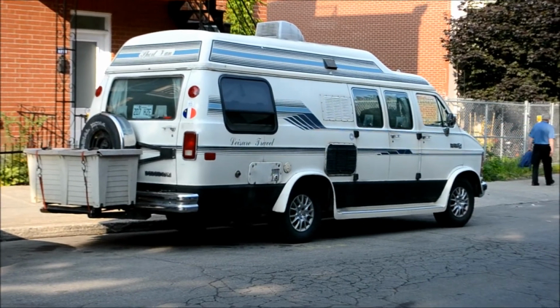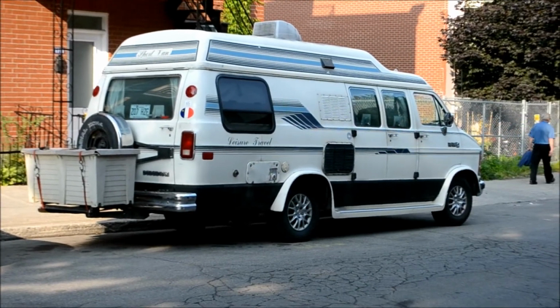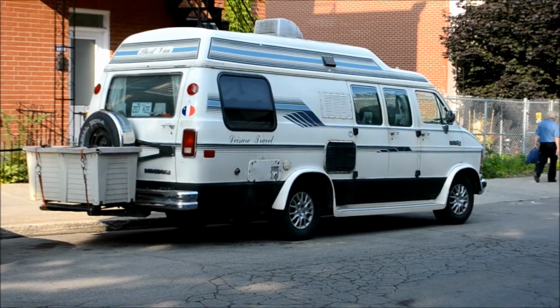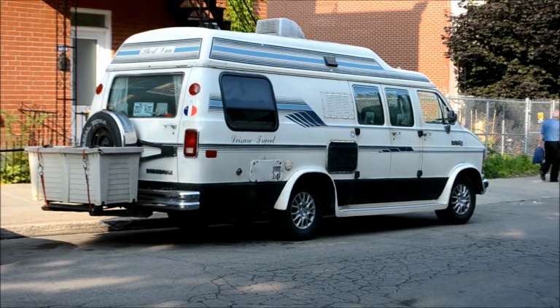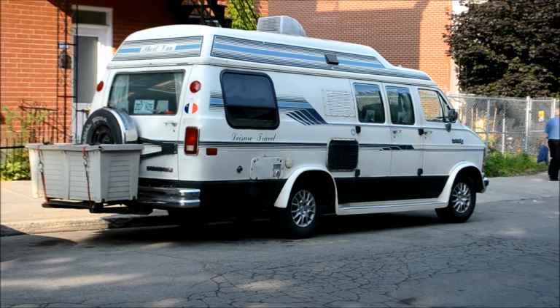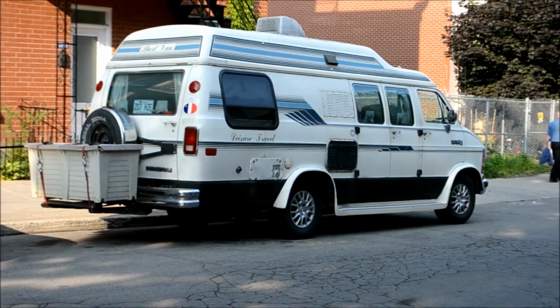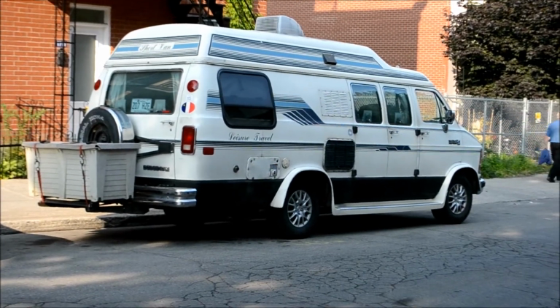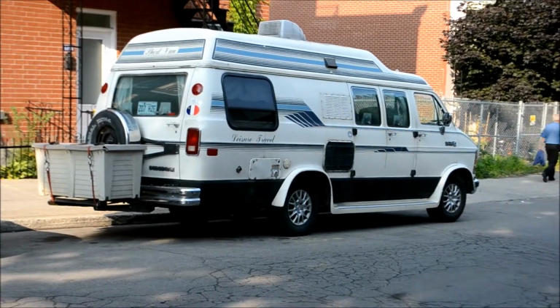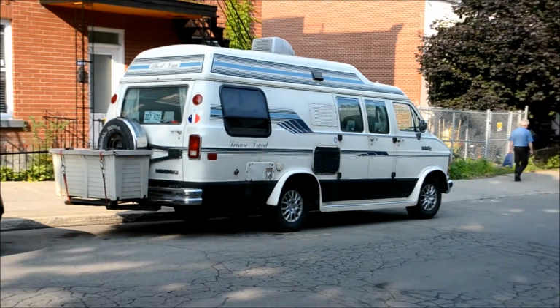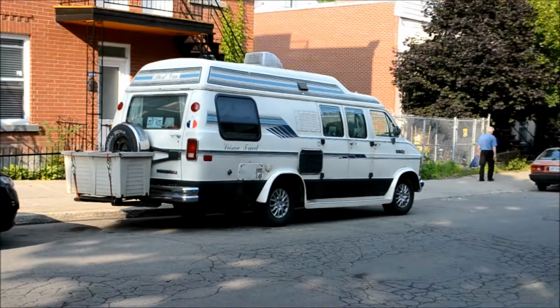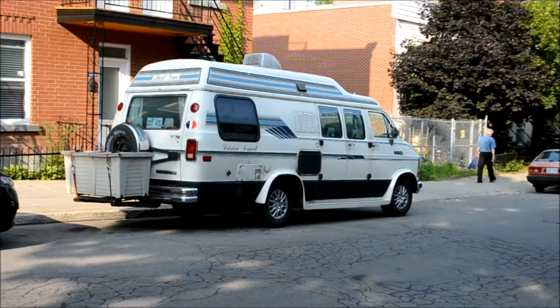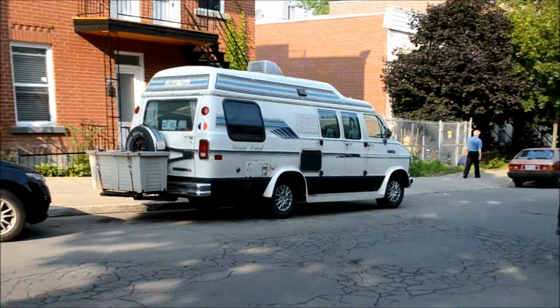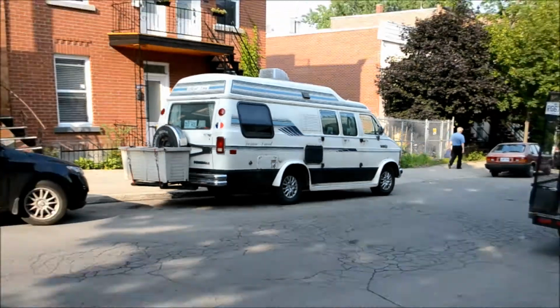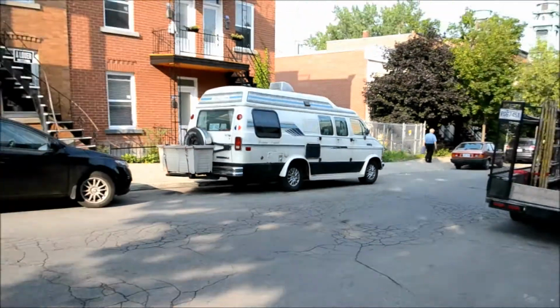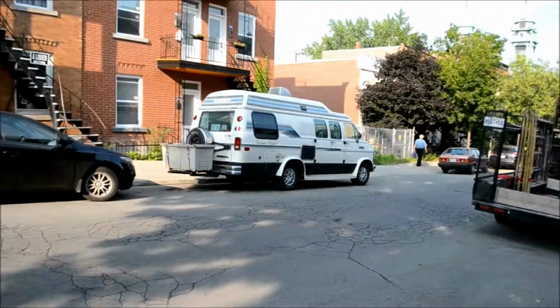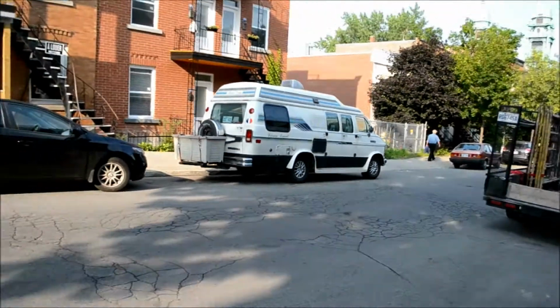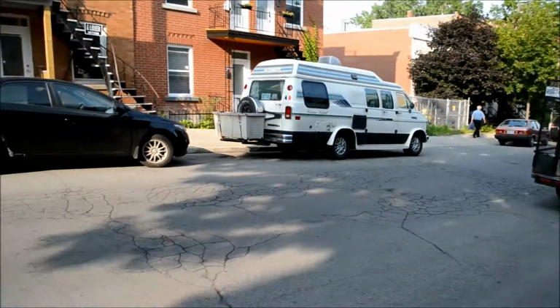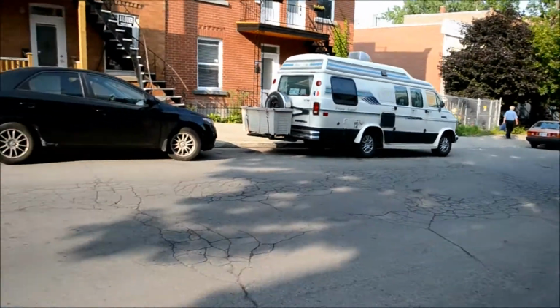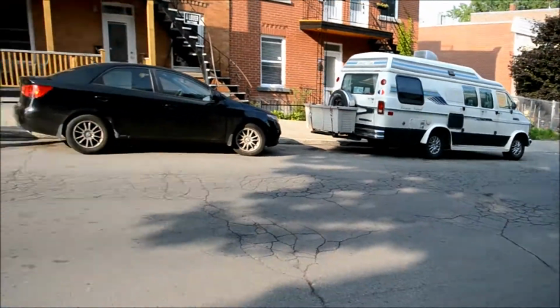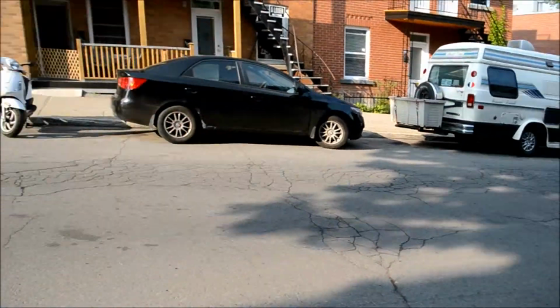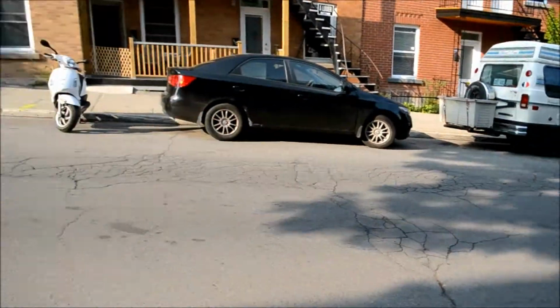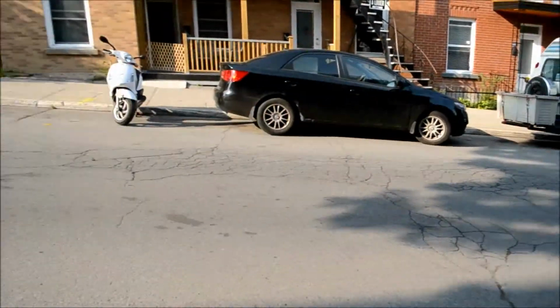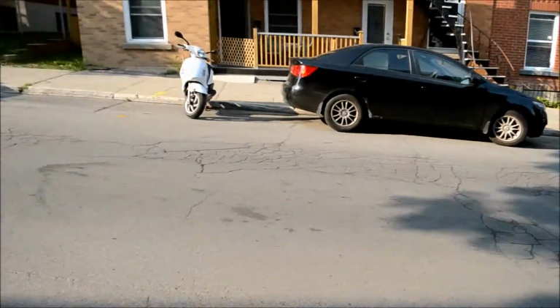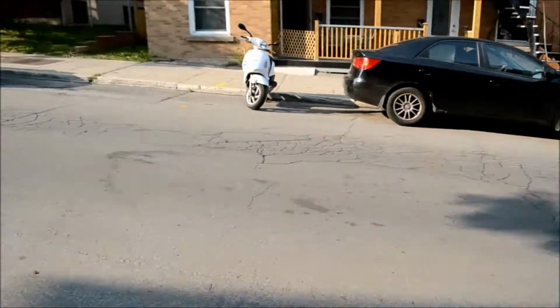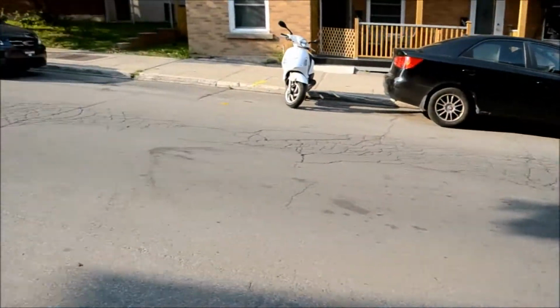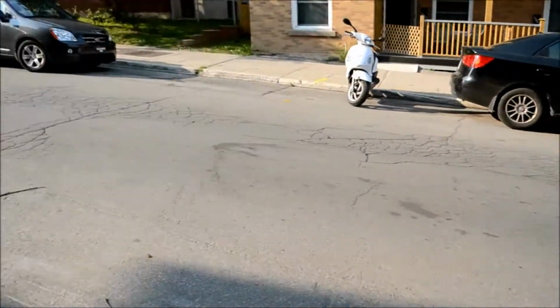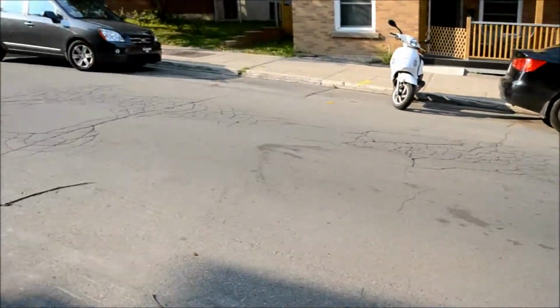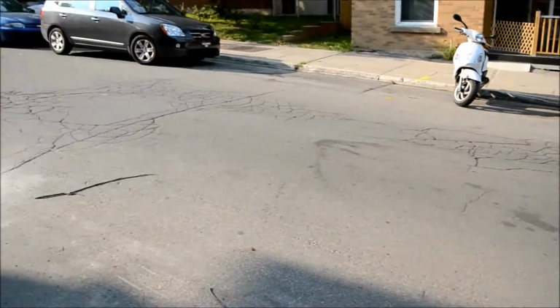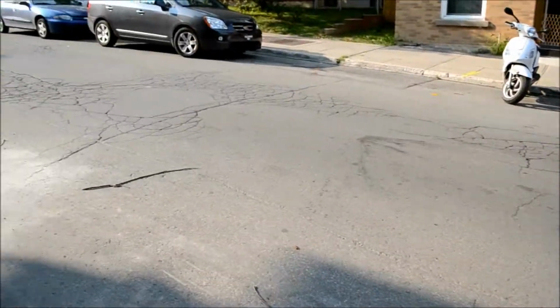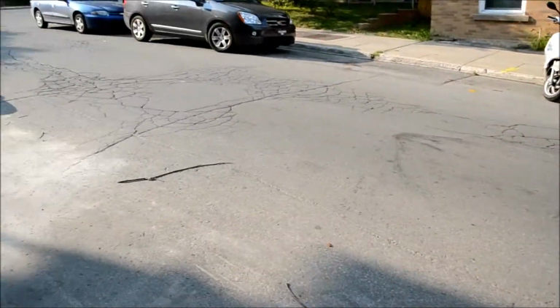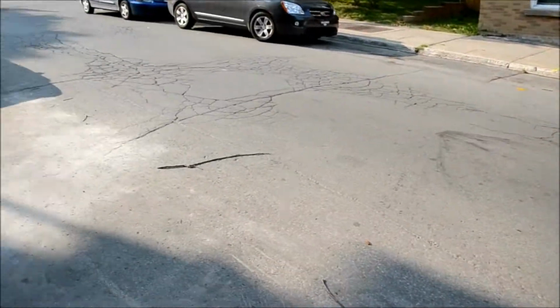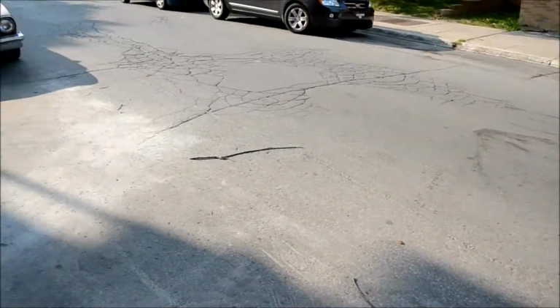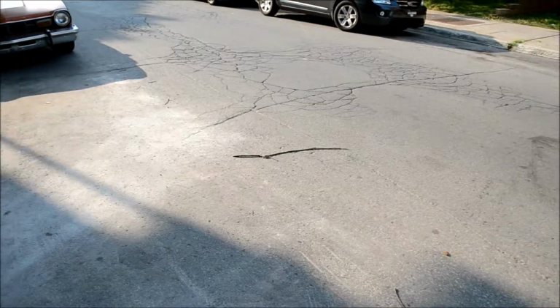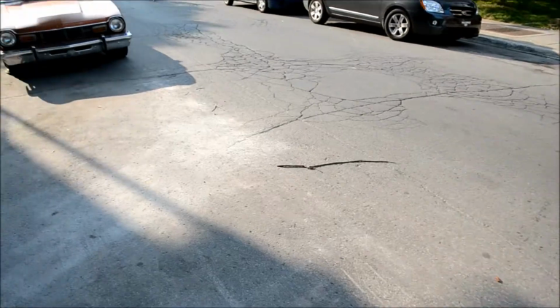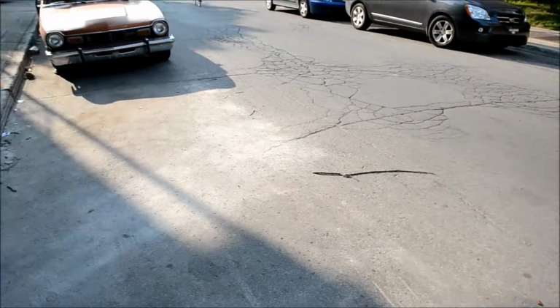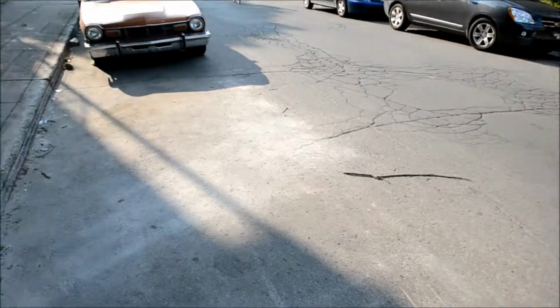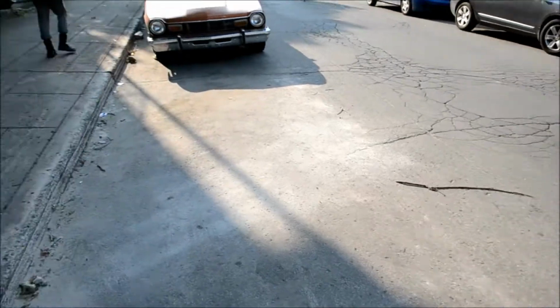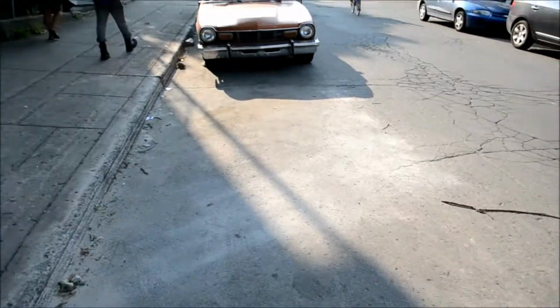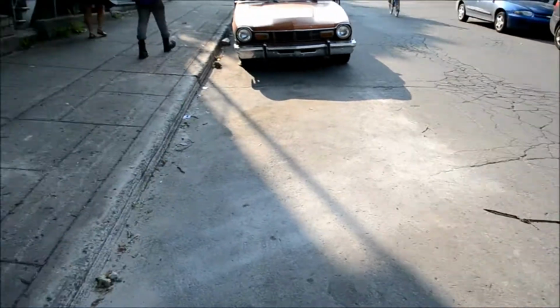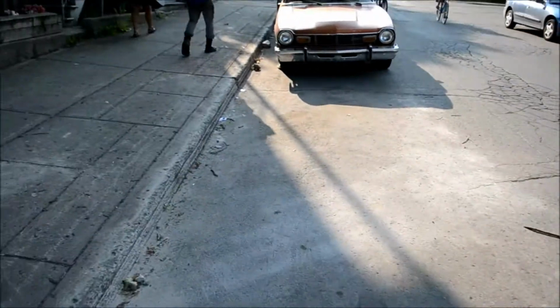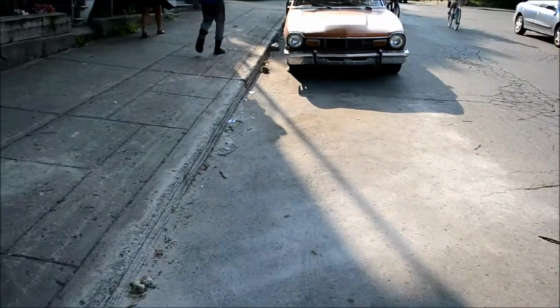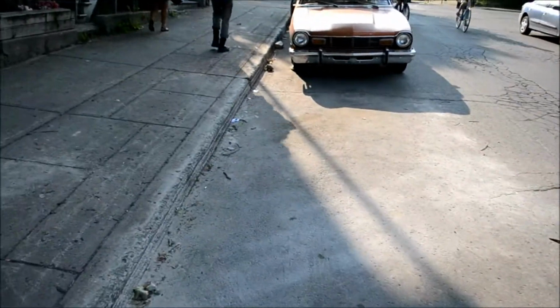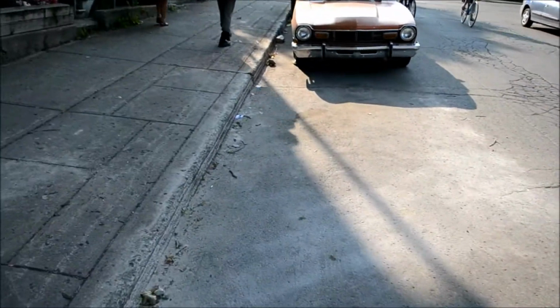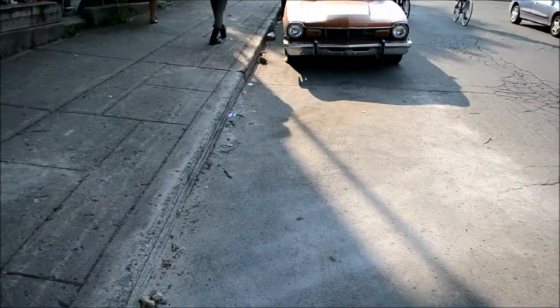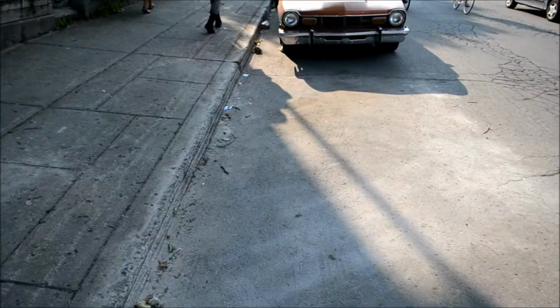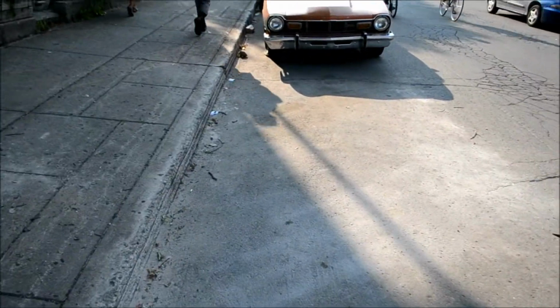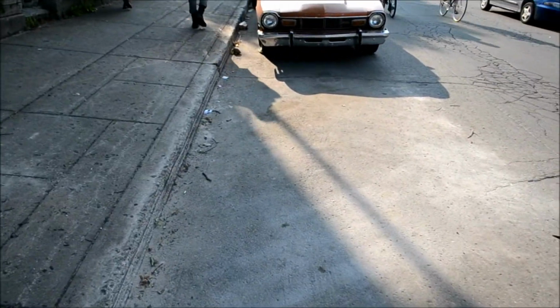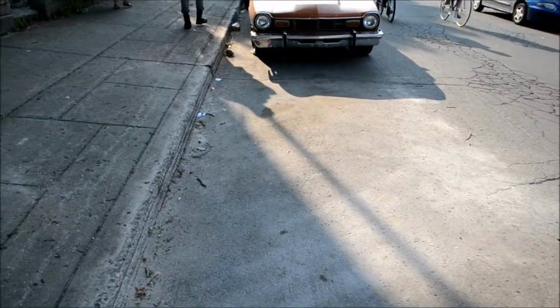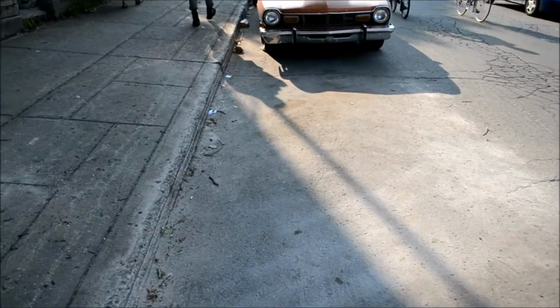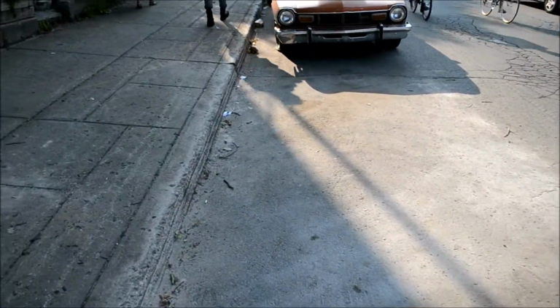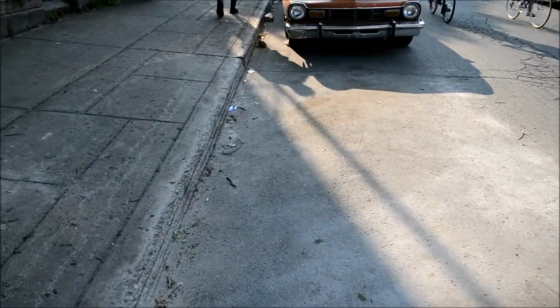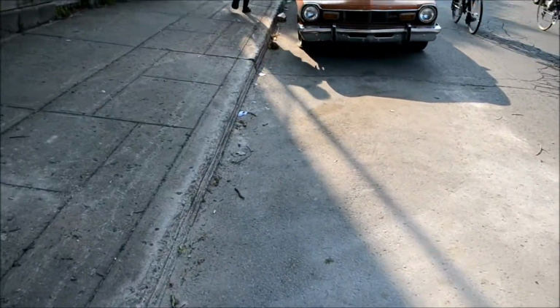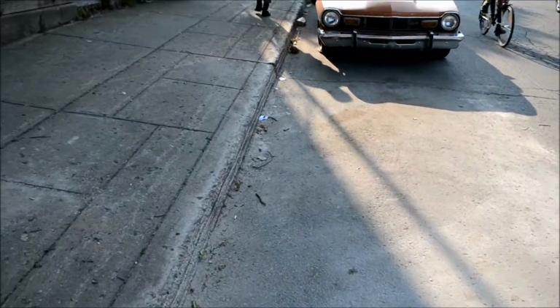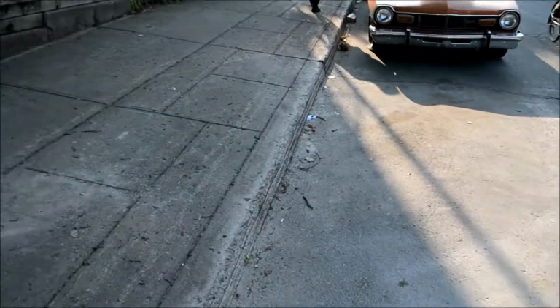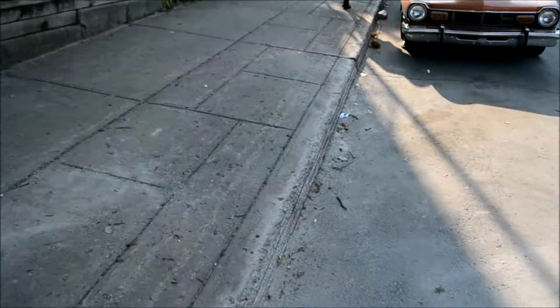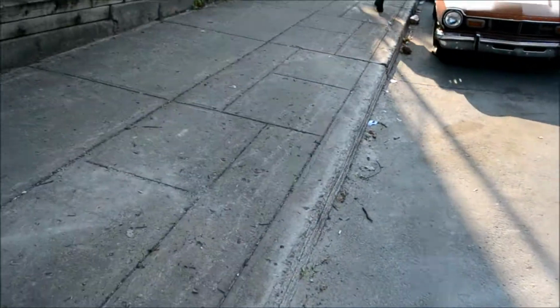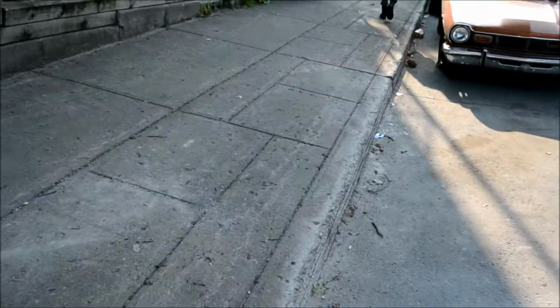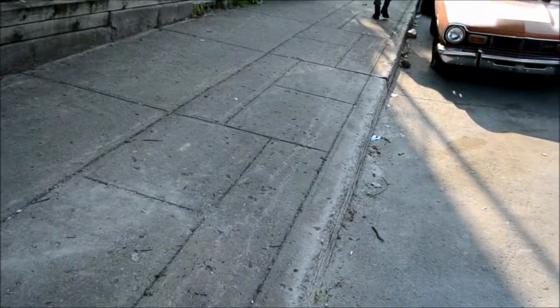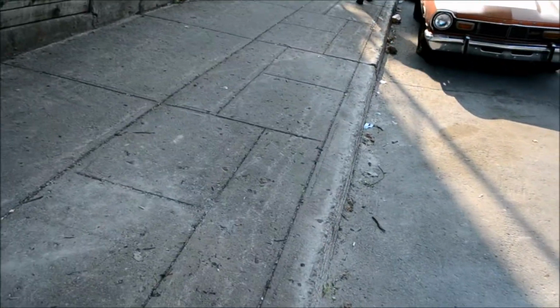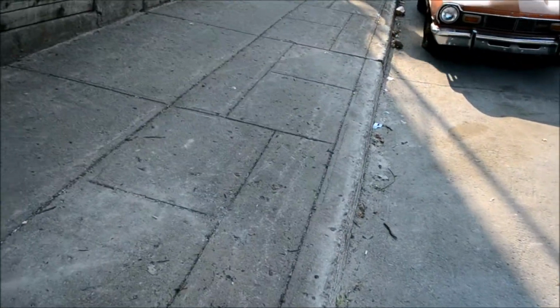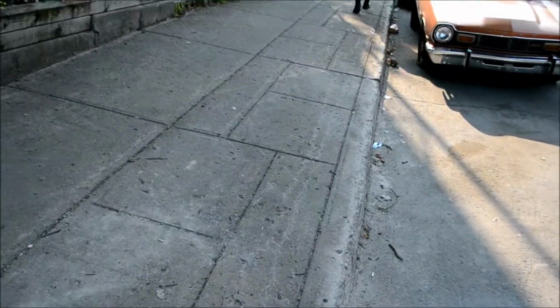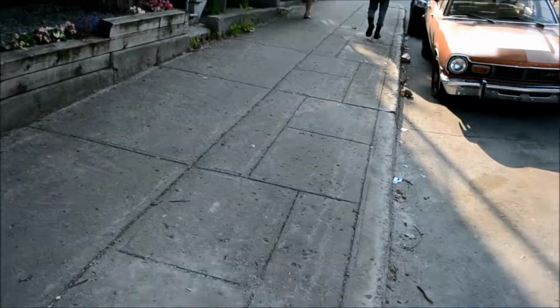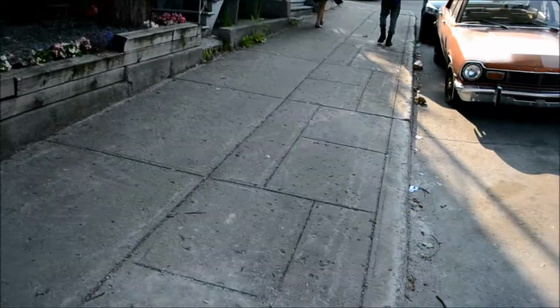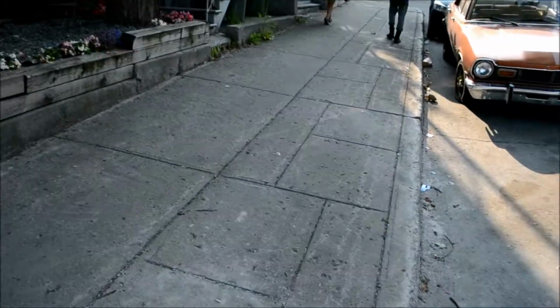I hope that wasn't out of focus the whole time — I'm not sure it was. I'm going to use this camera right till the end, man, right till it gets fucked up.